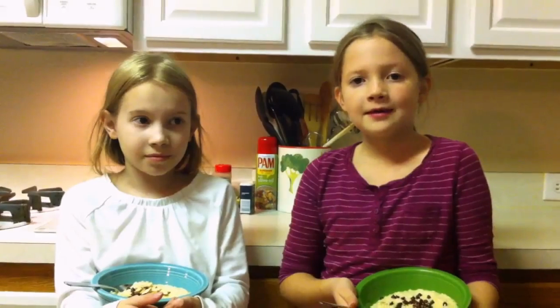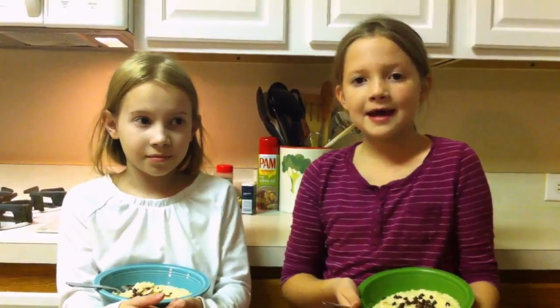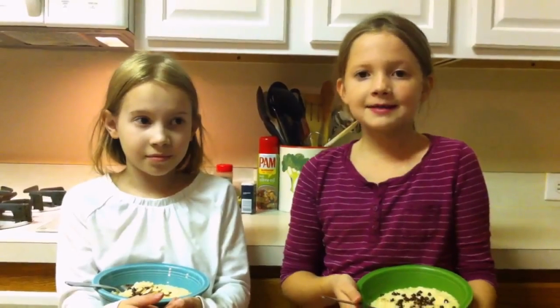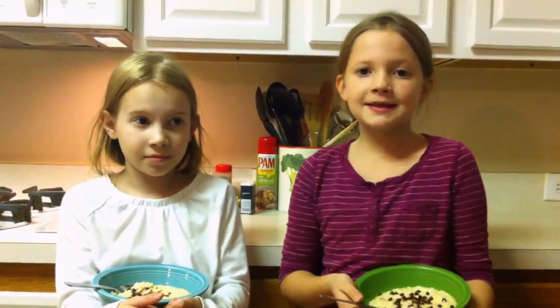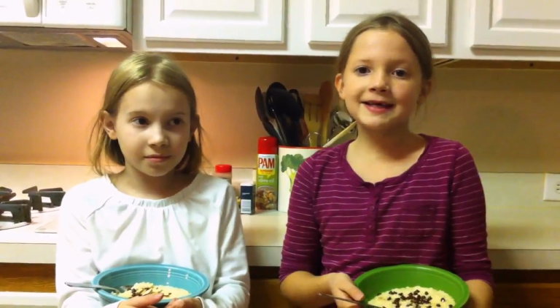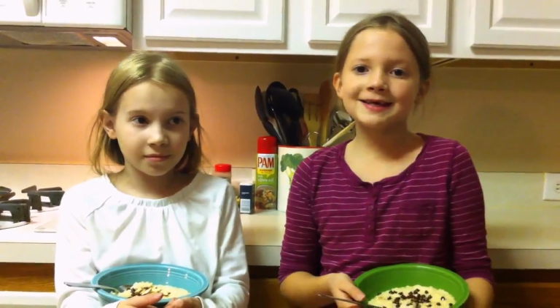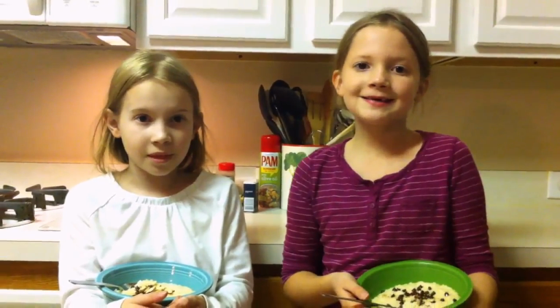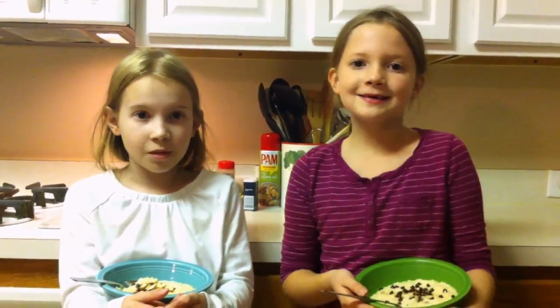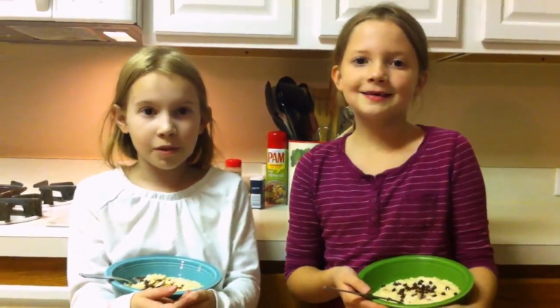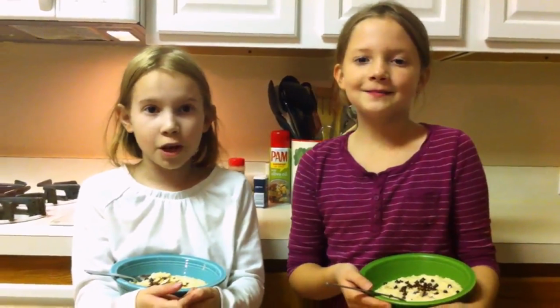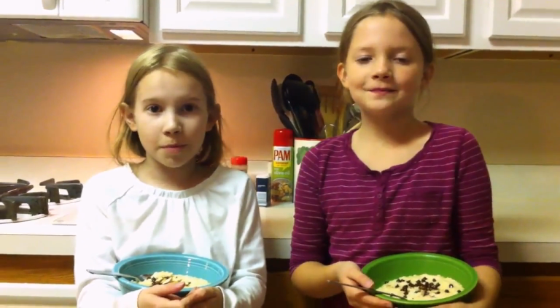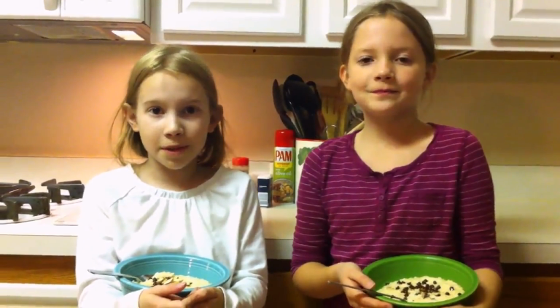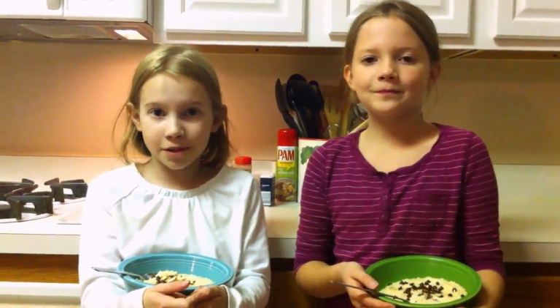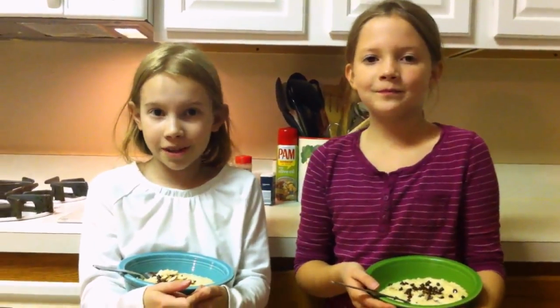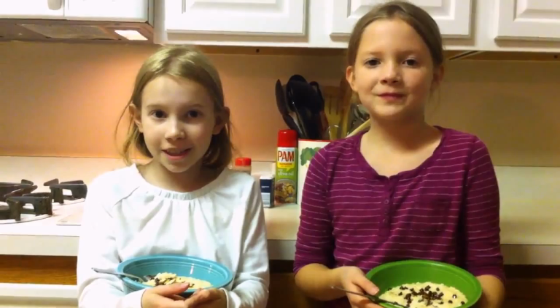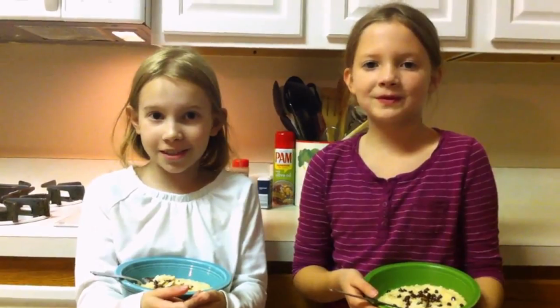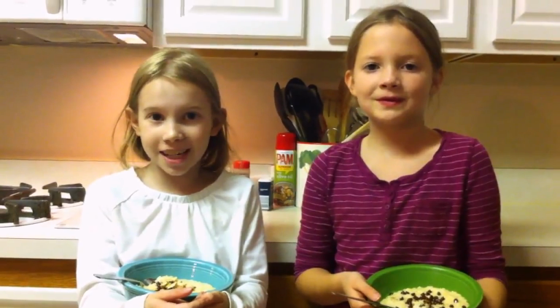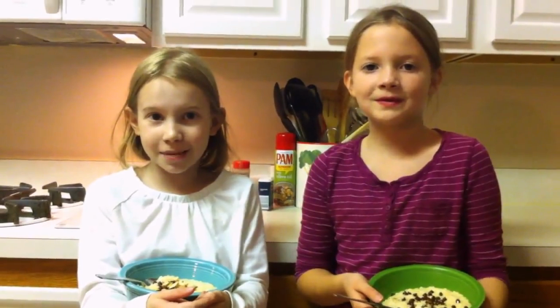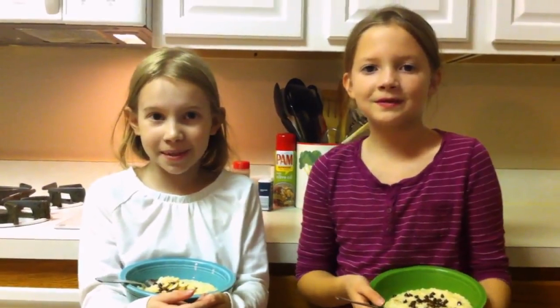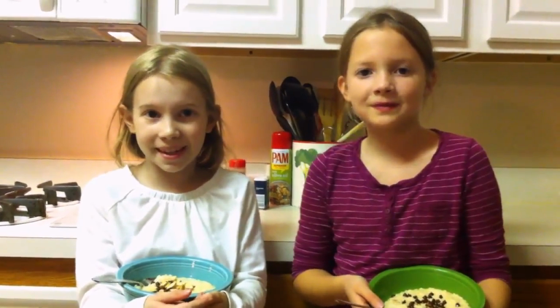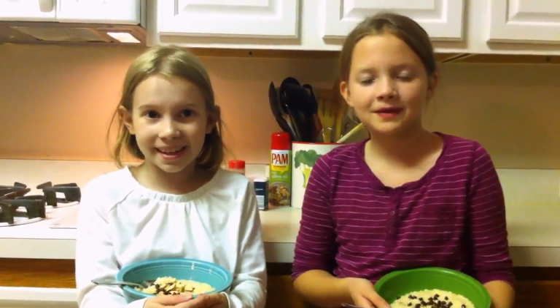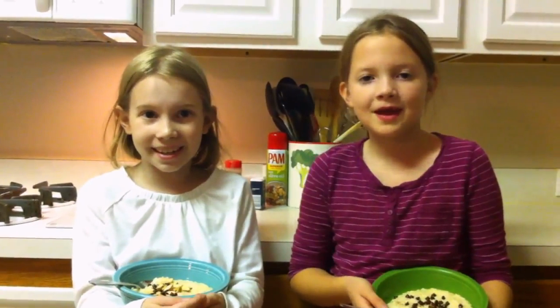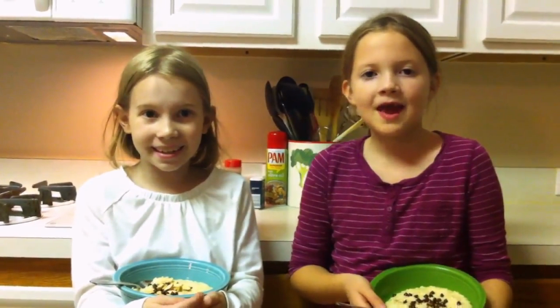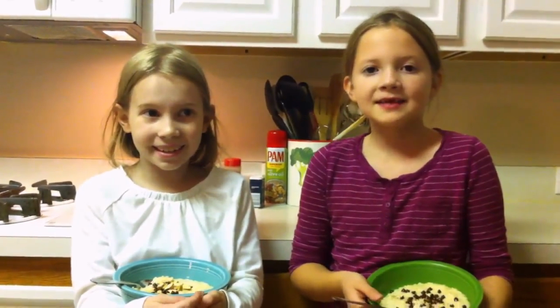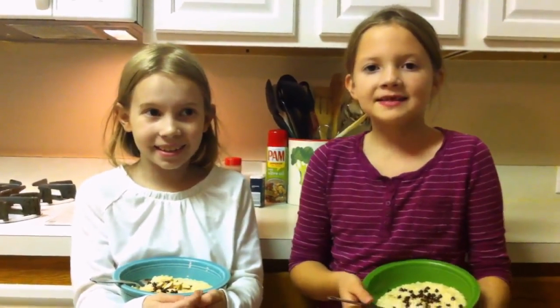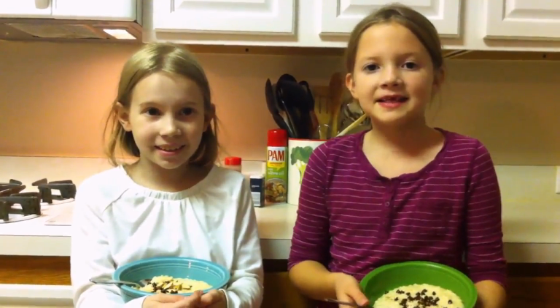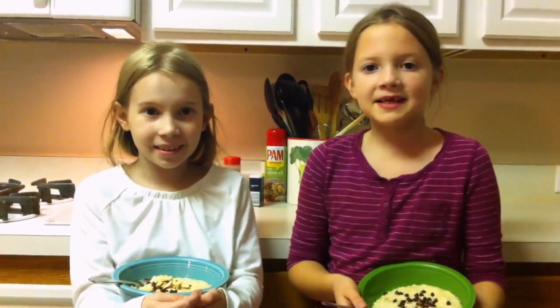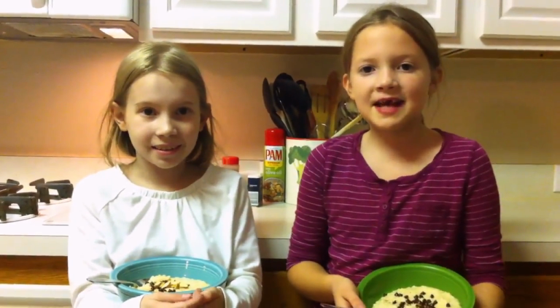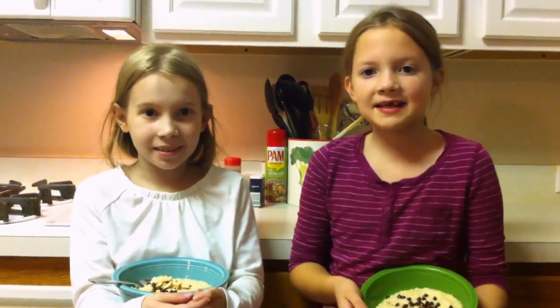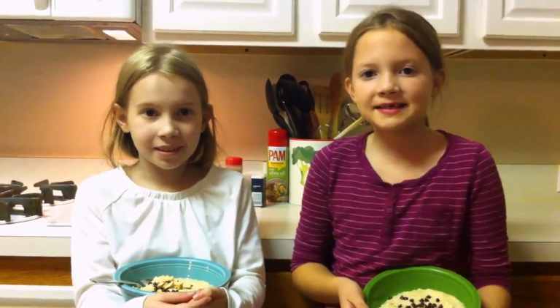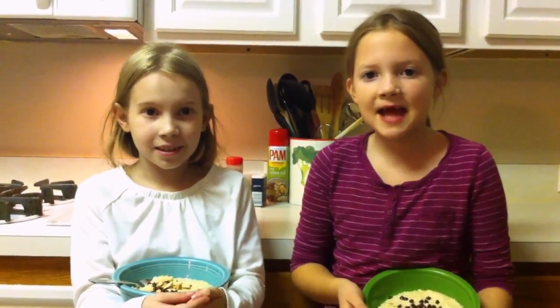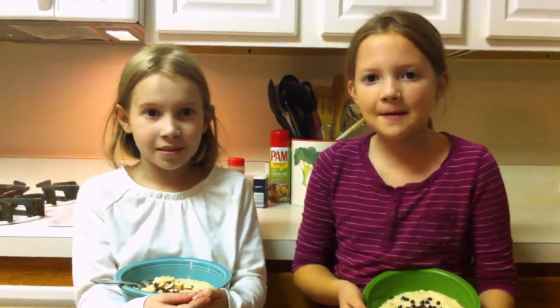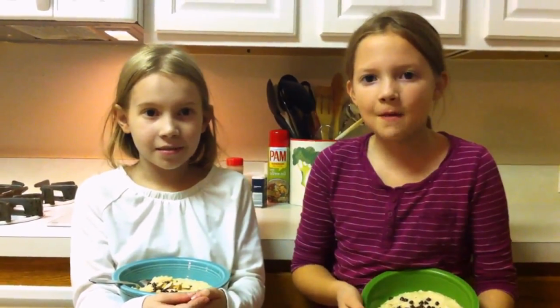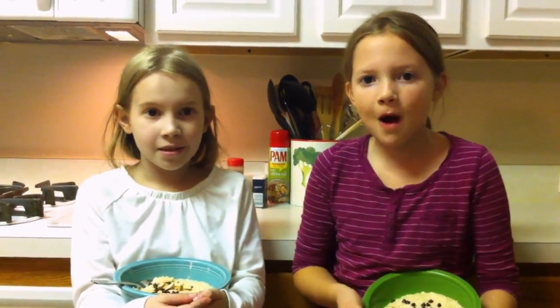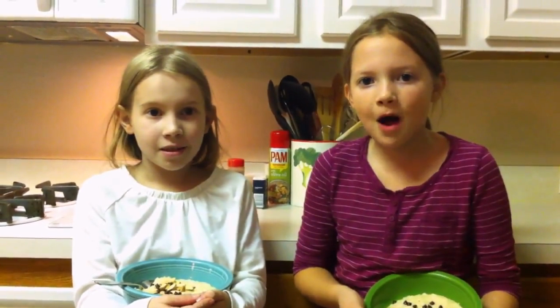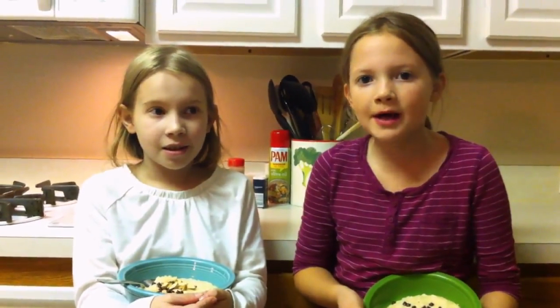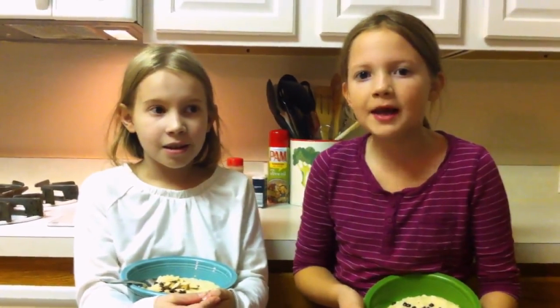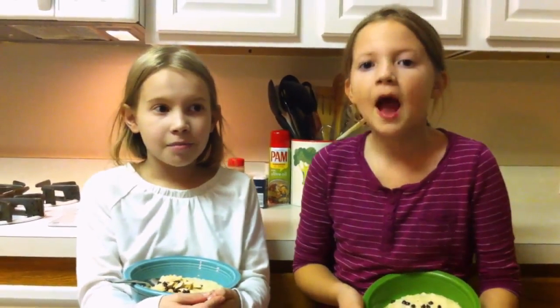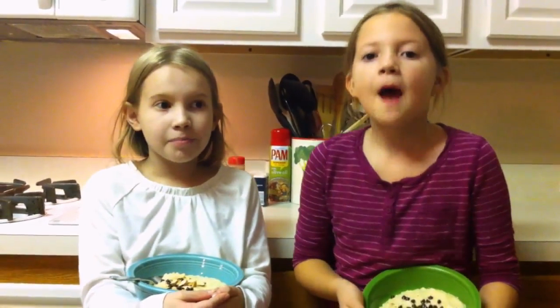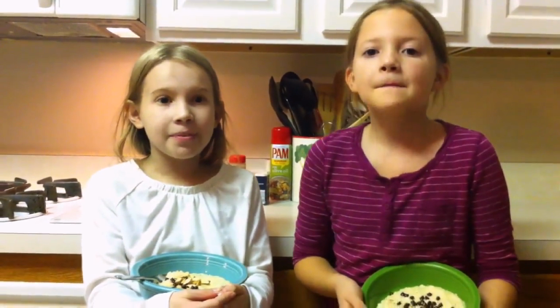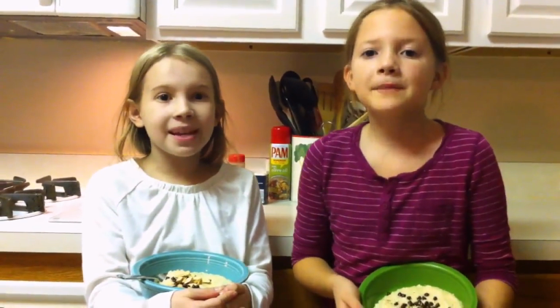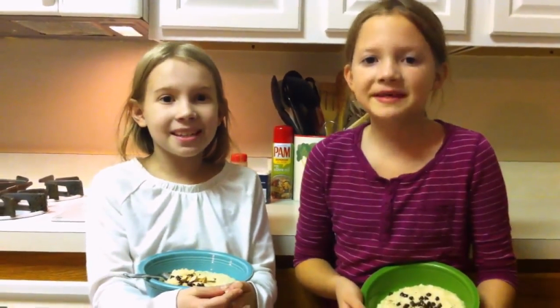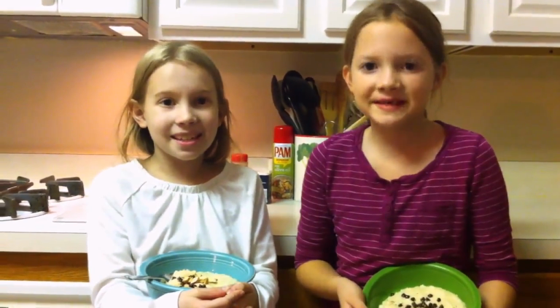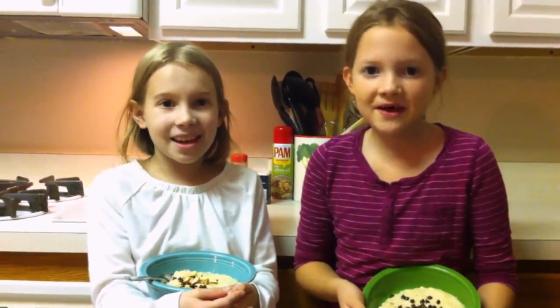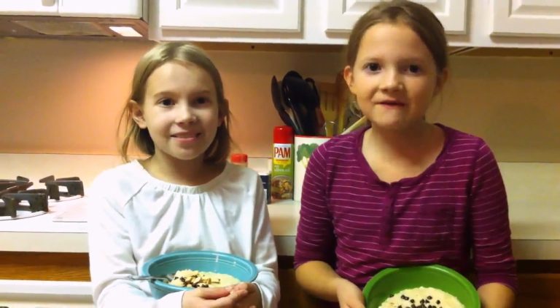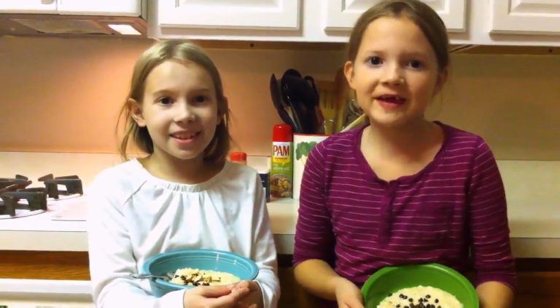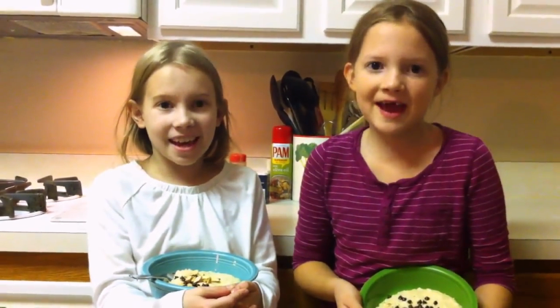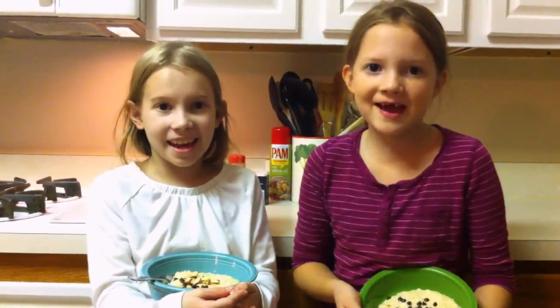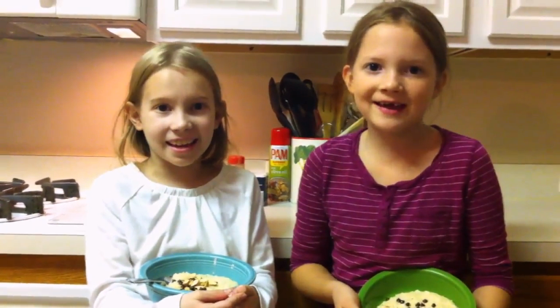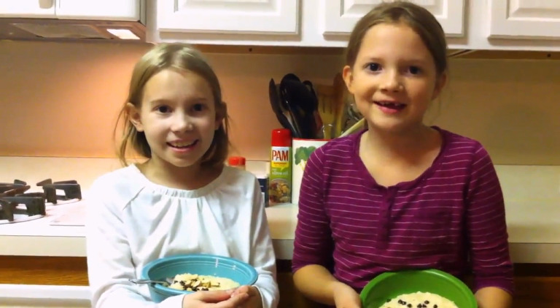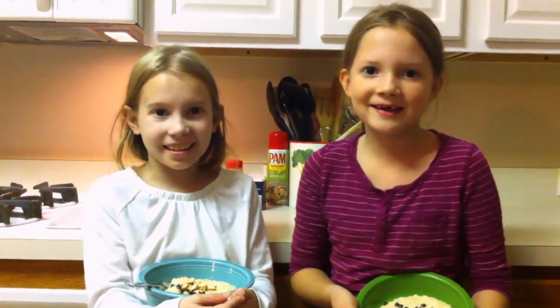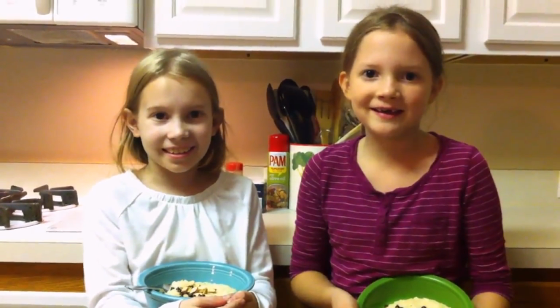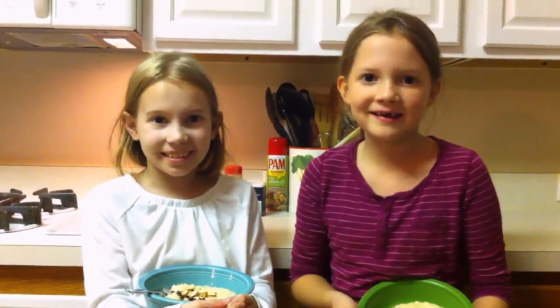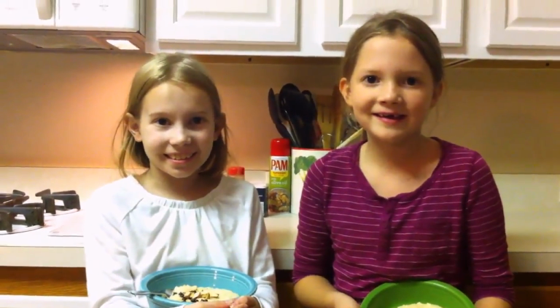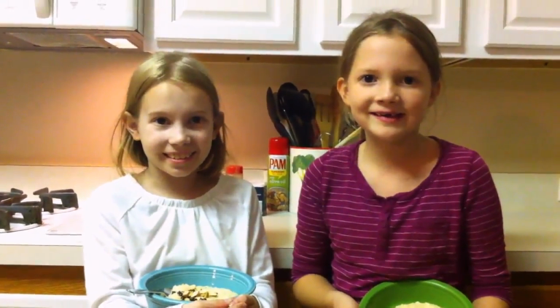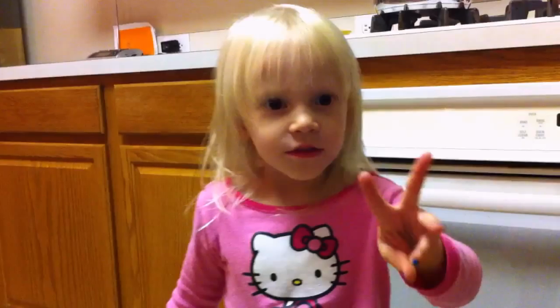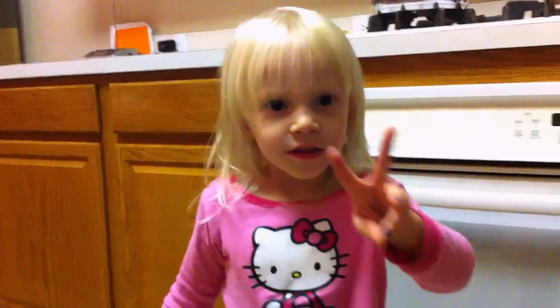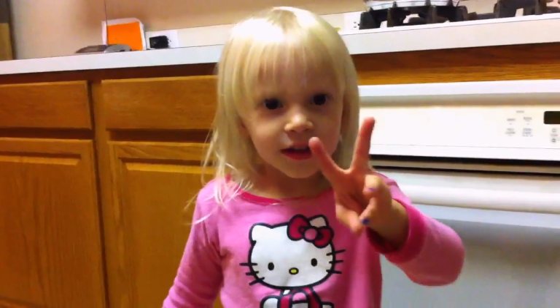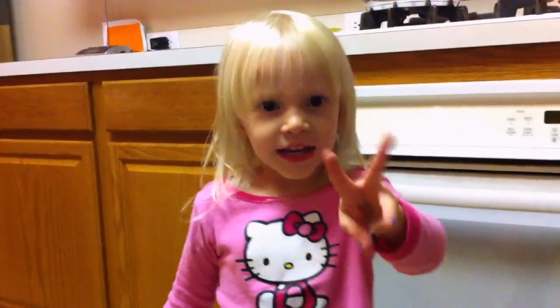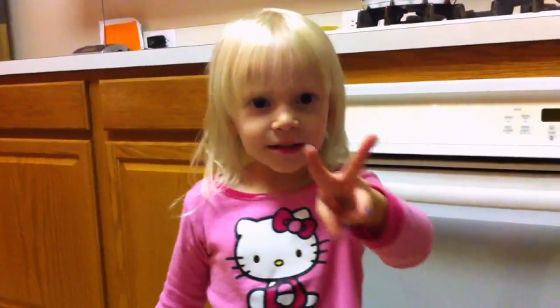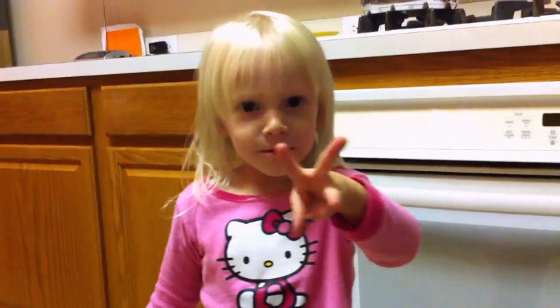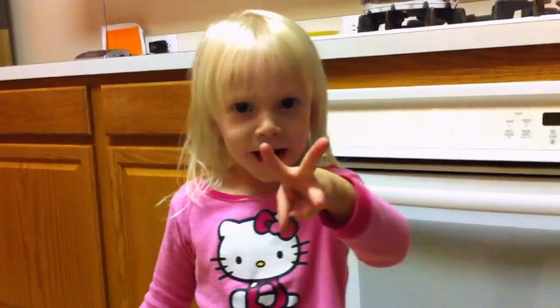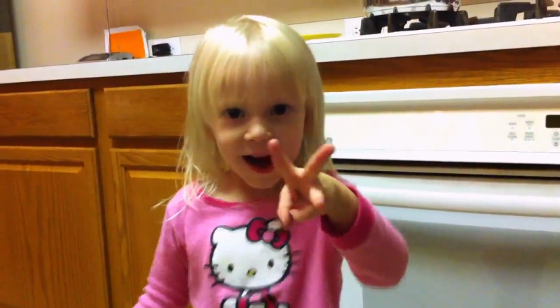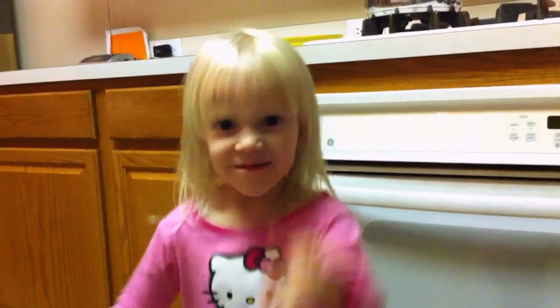That's it. We hope you enjoyed this recipe. See you next time on Piece of Cake. That's a wrap.